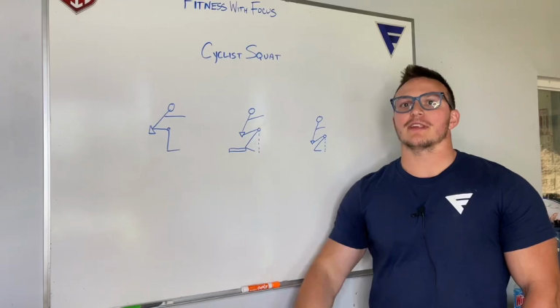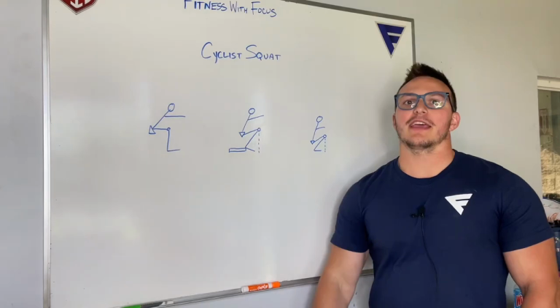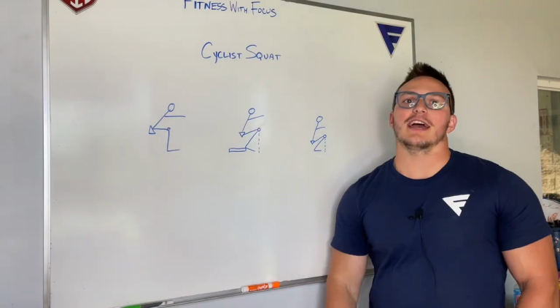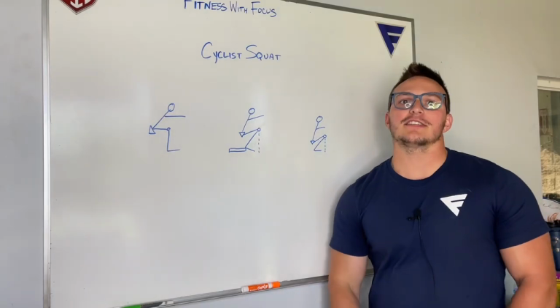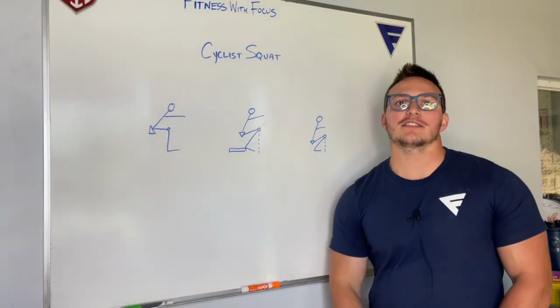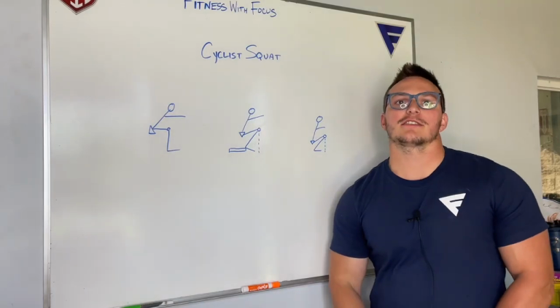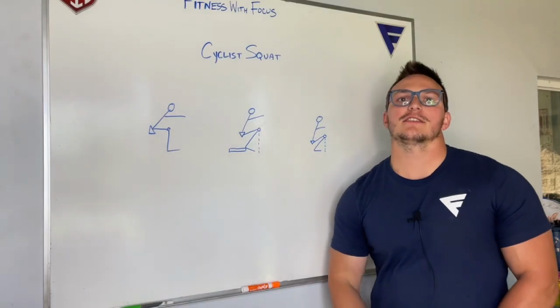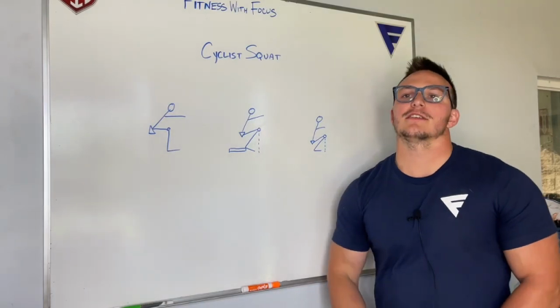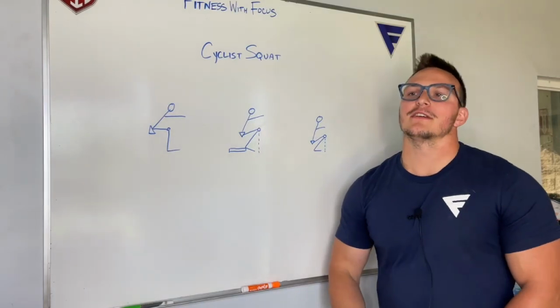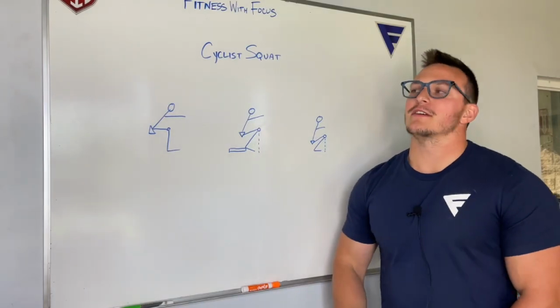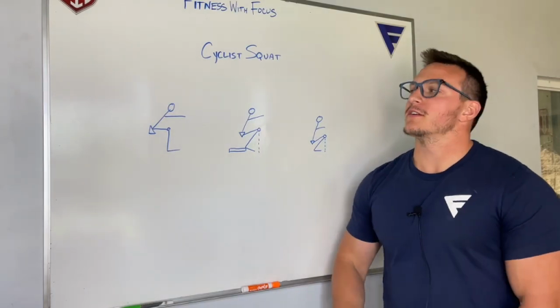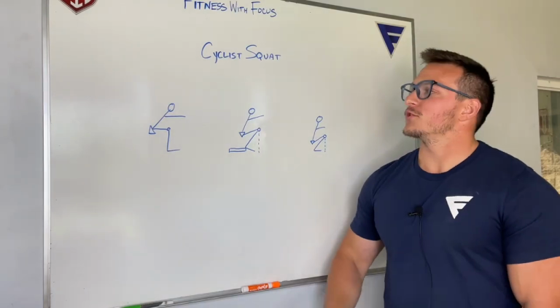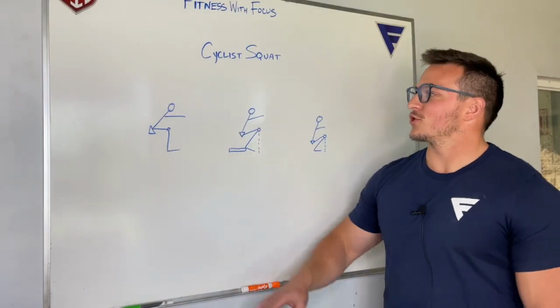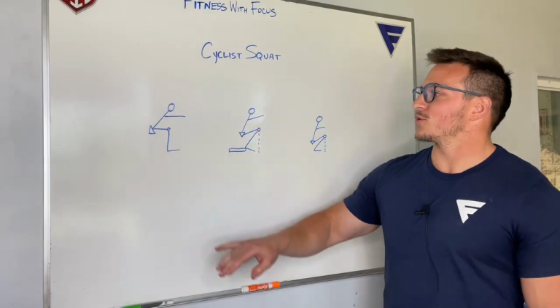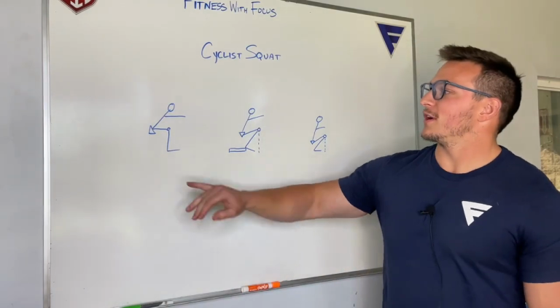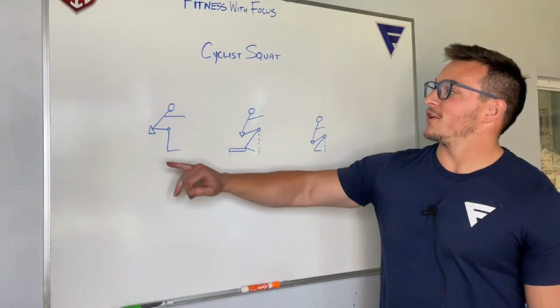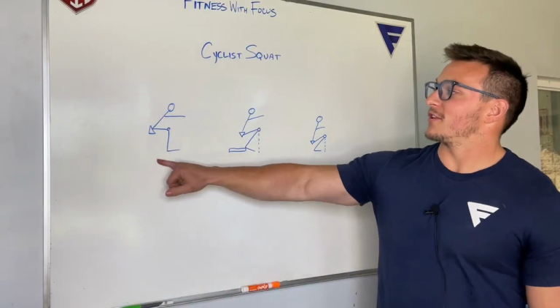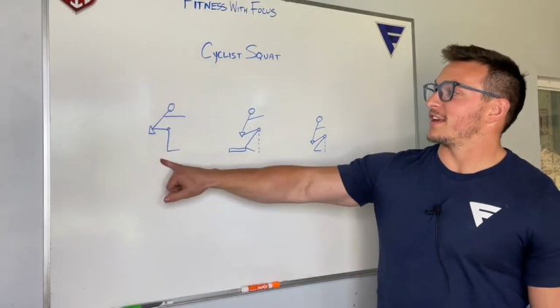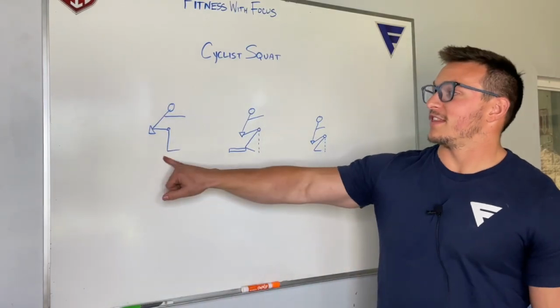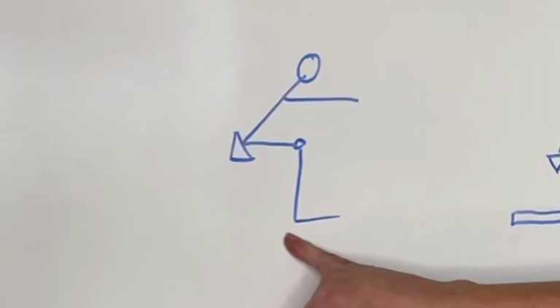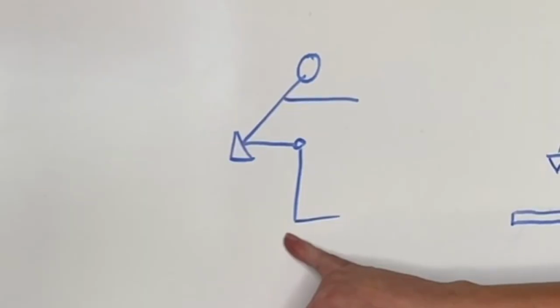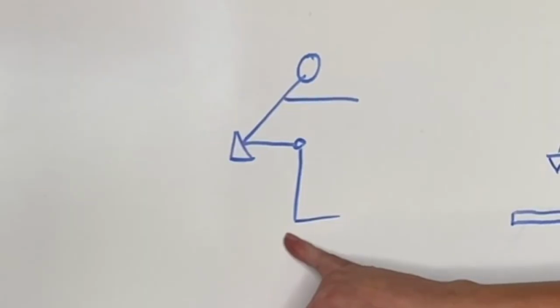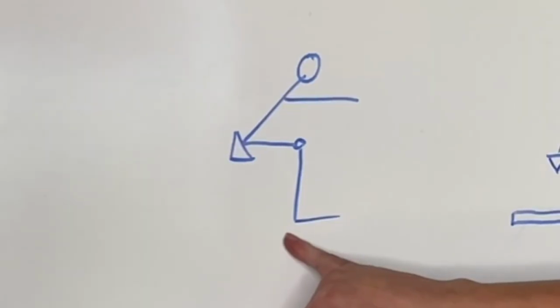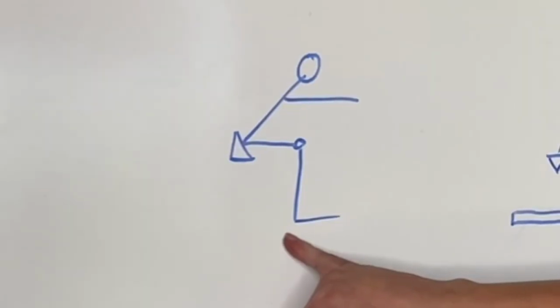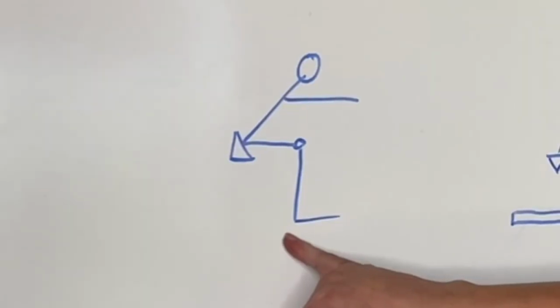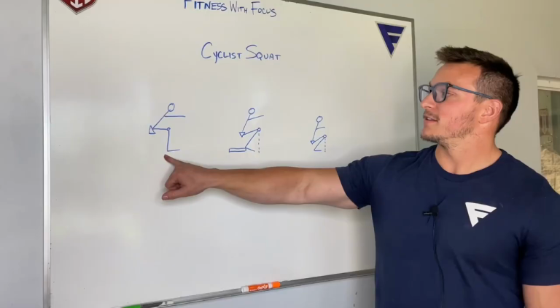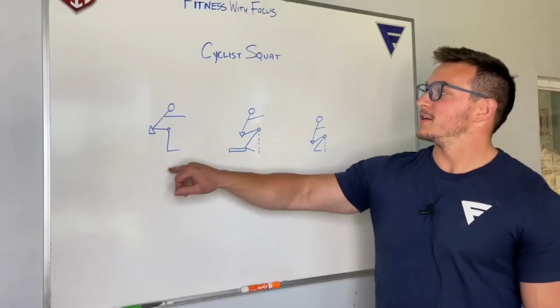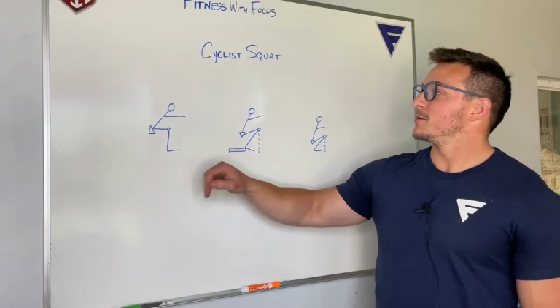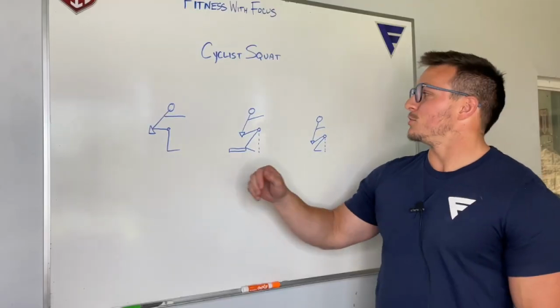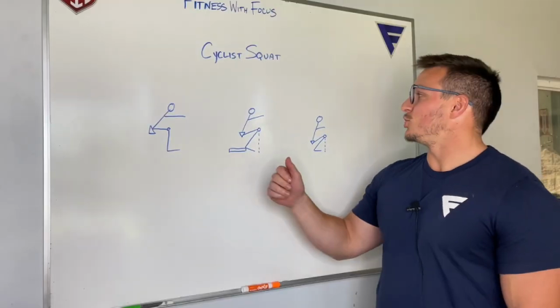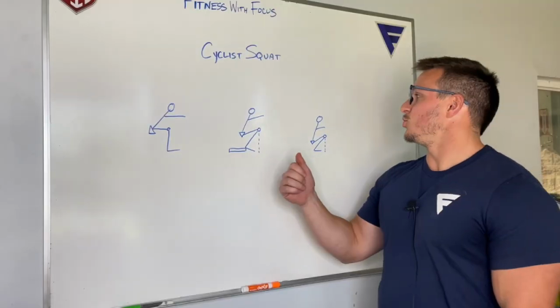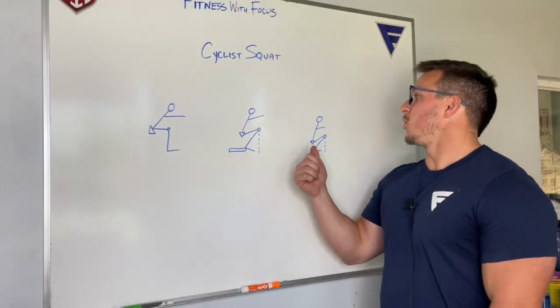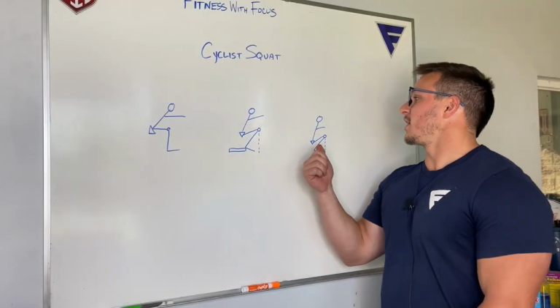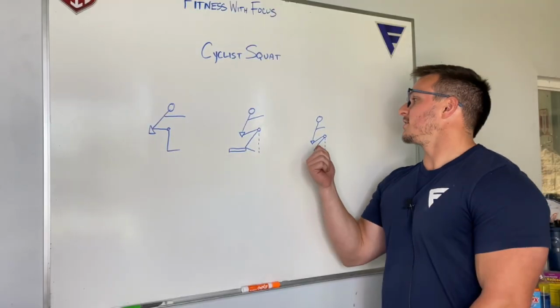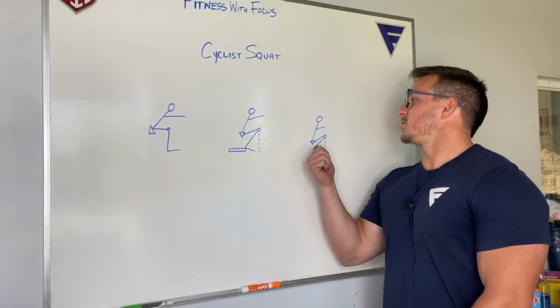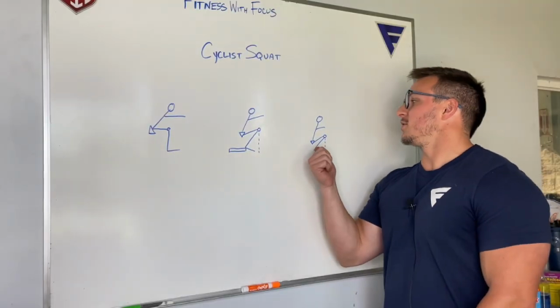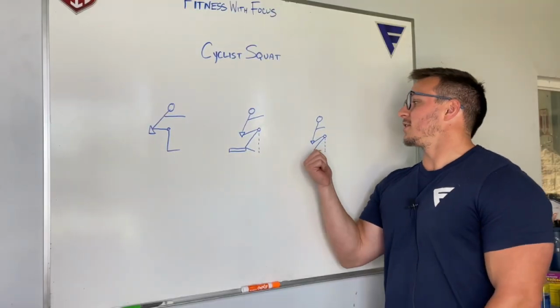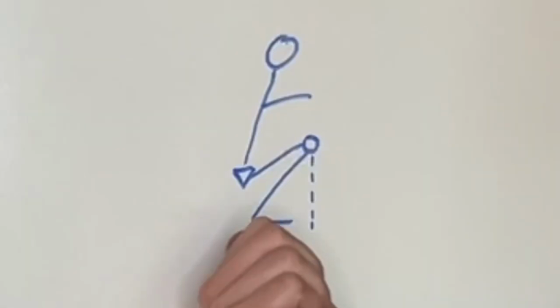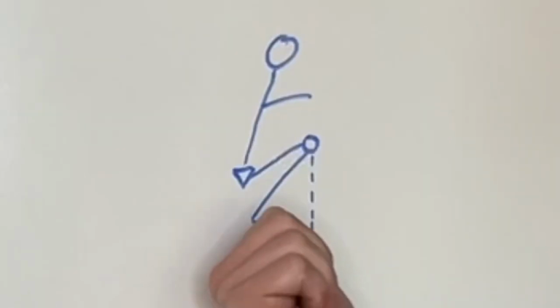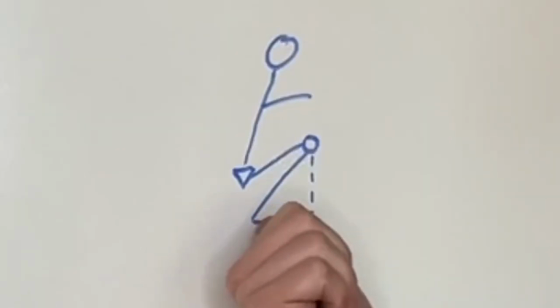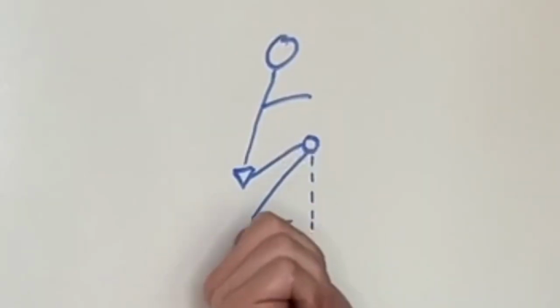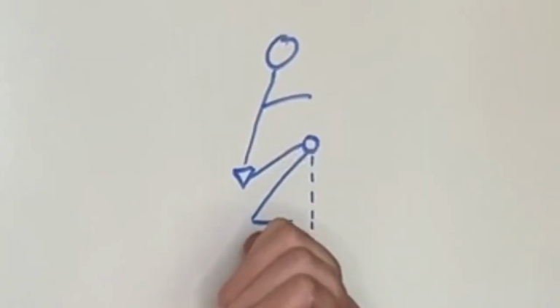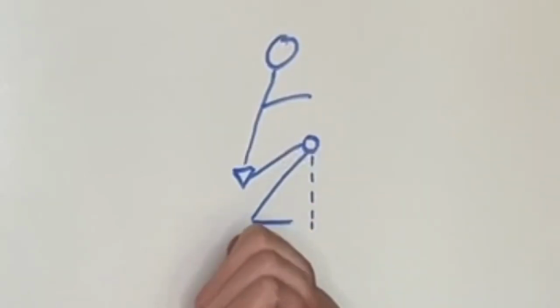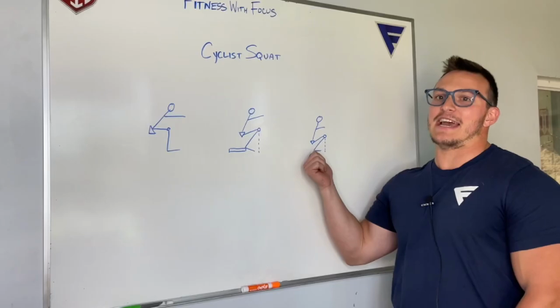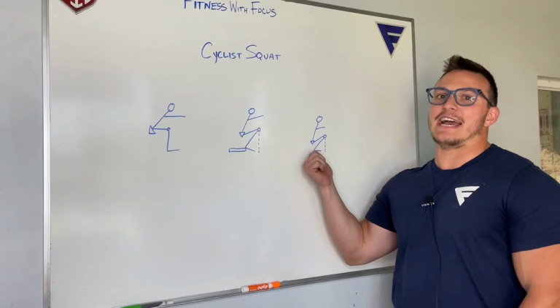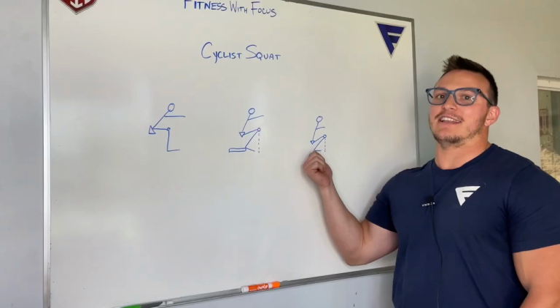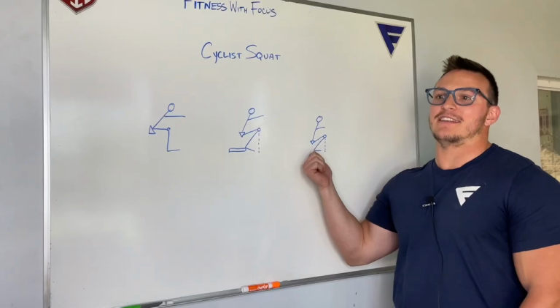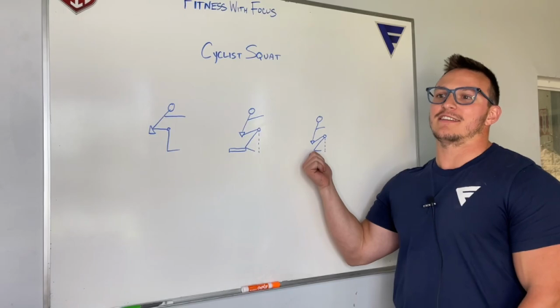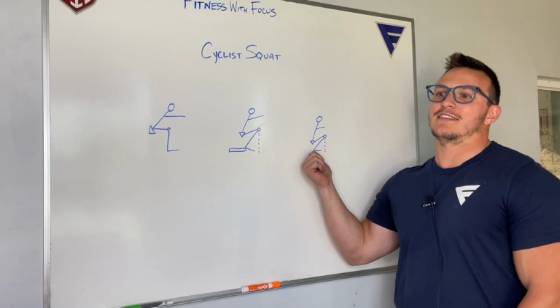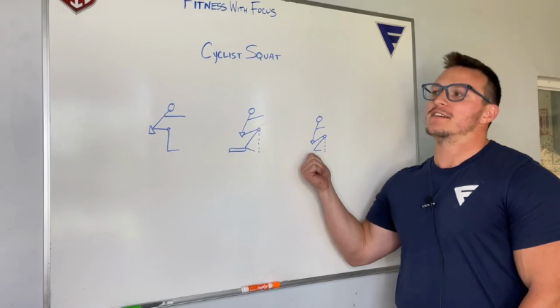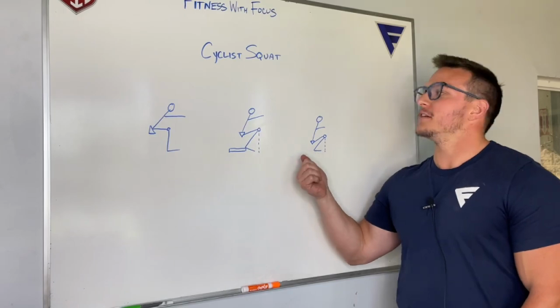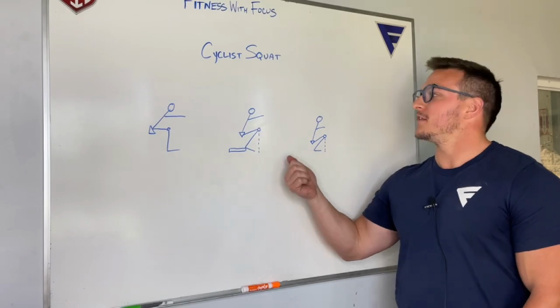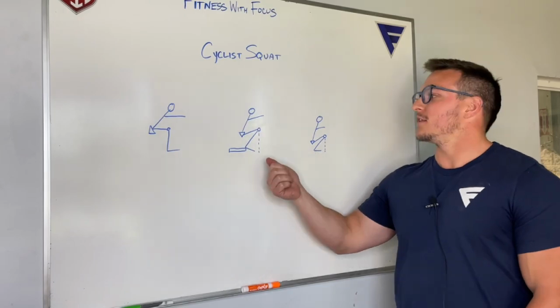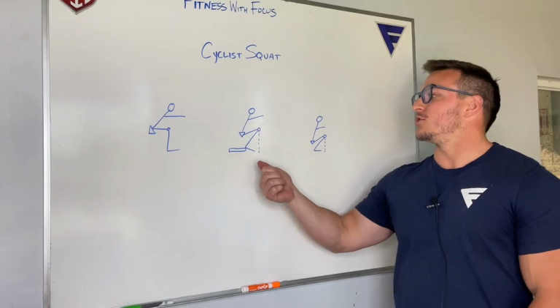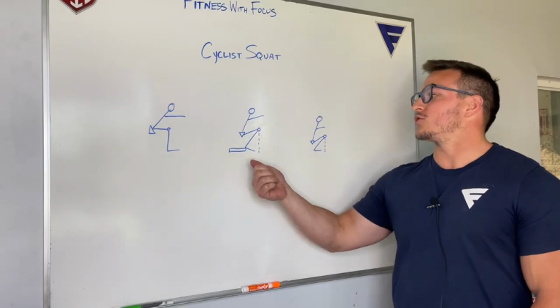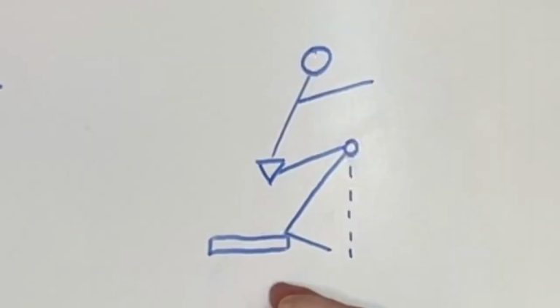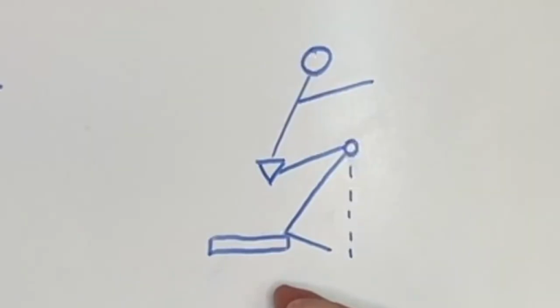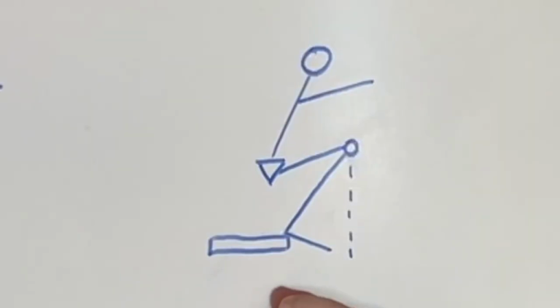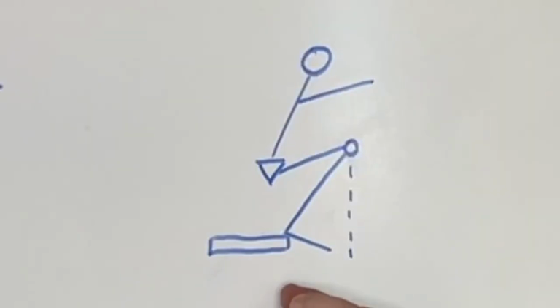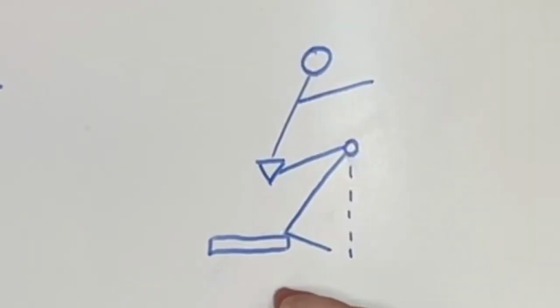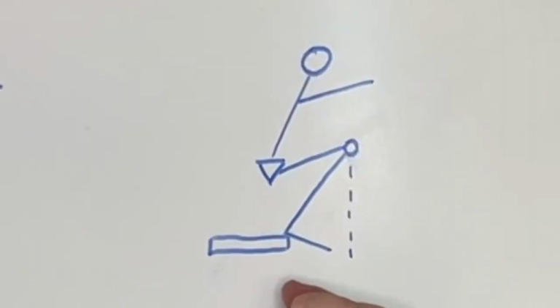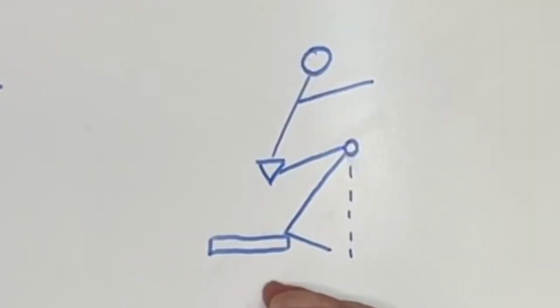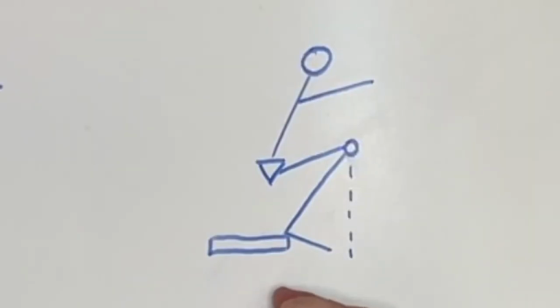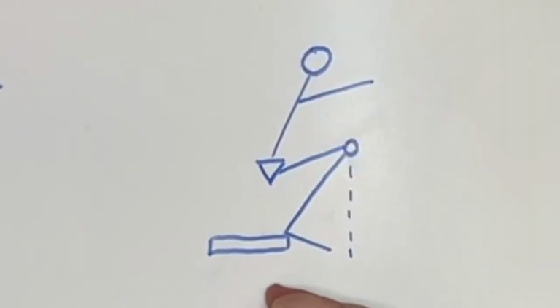Hey guys, does your squat look like this, but you want it to look like that? Then you should probably be doing these.